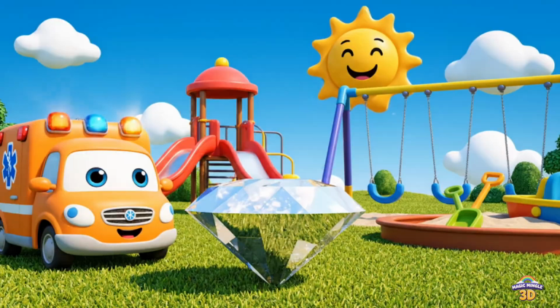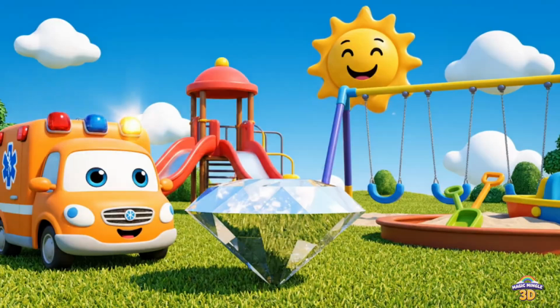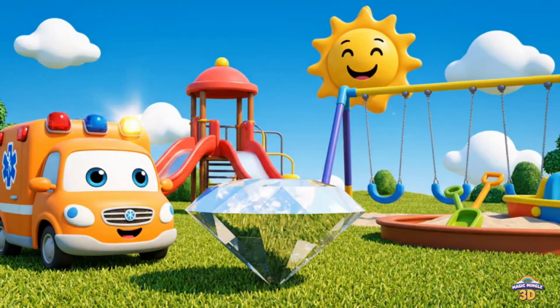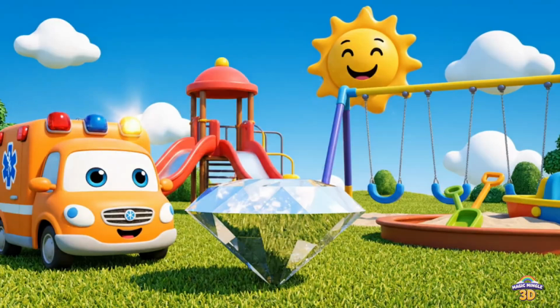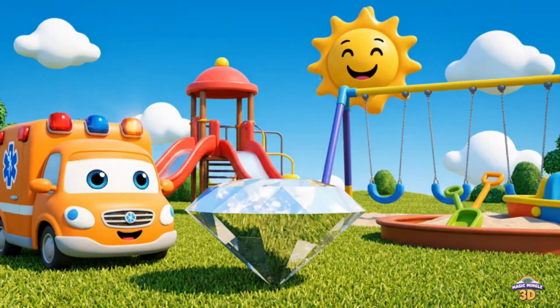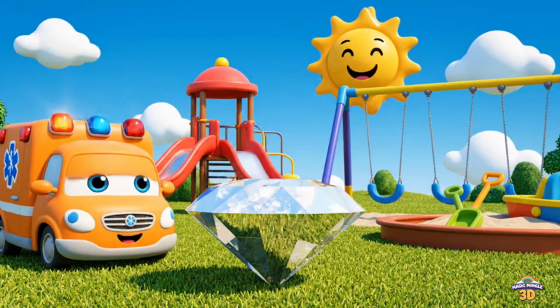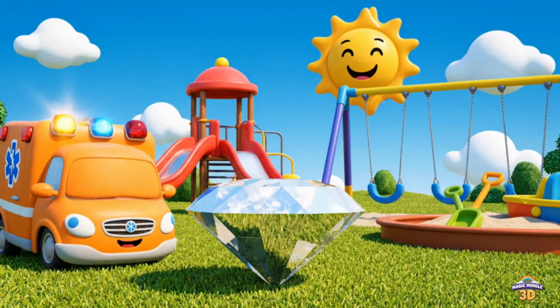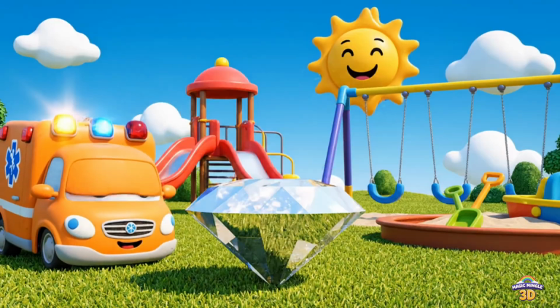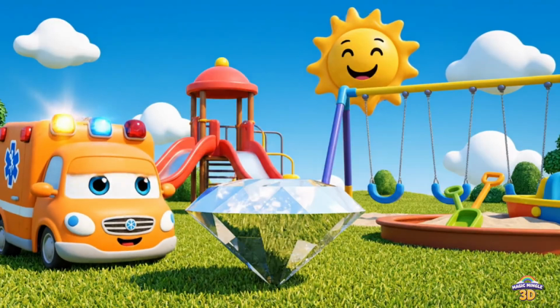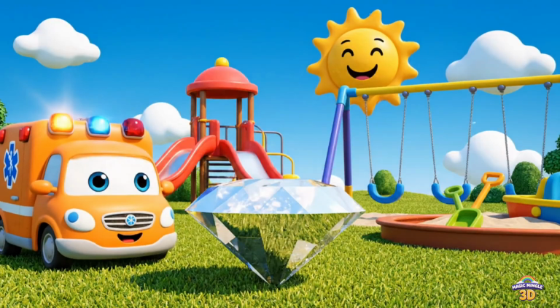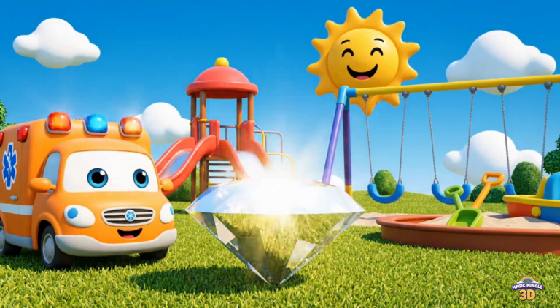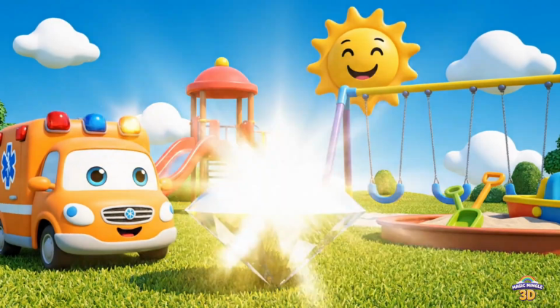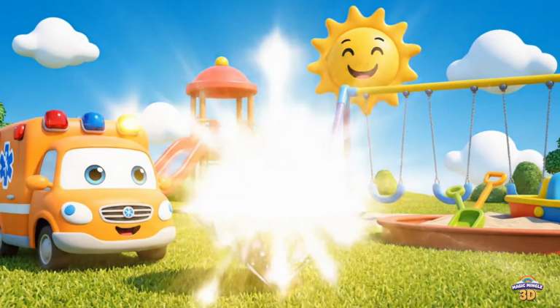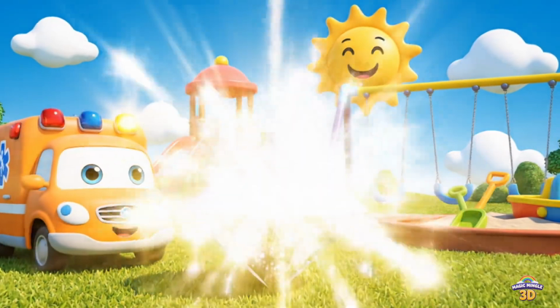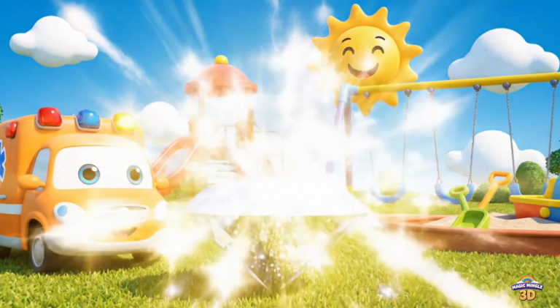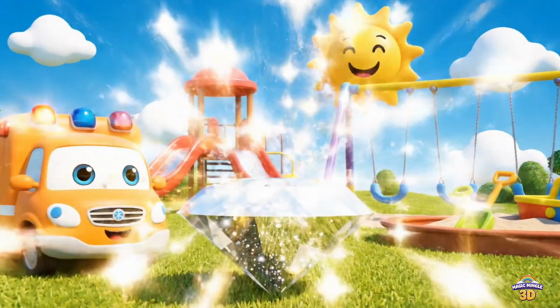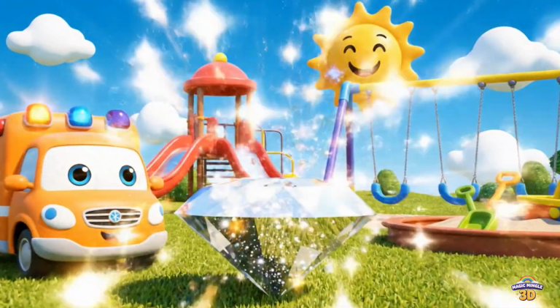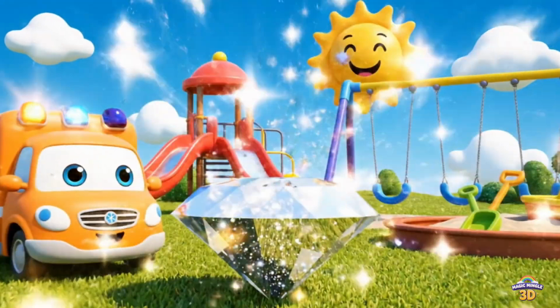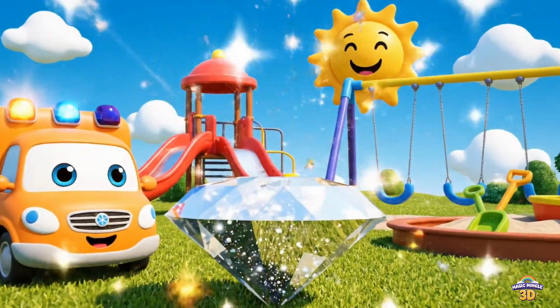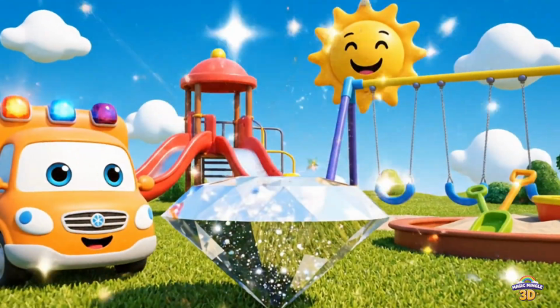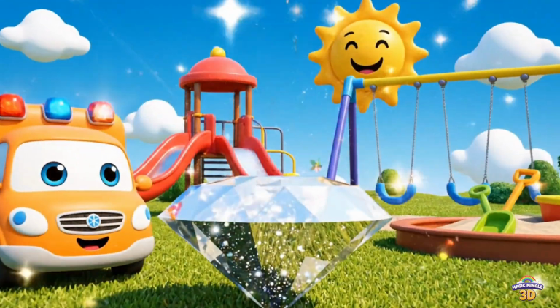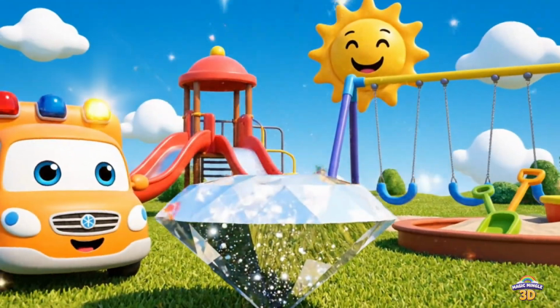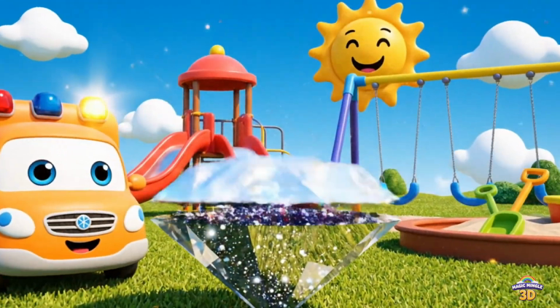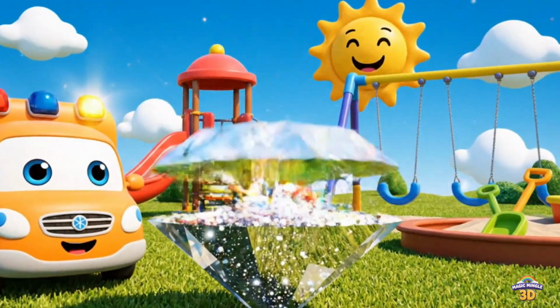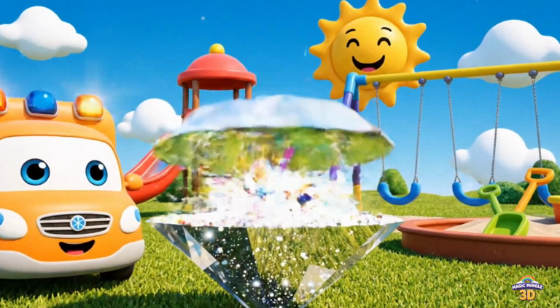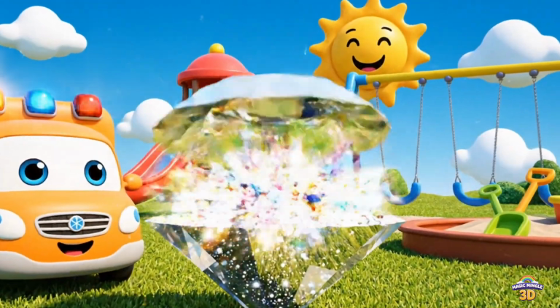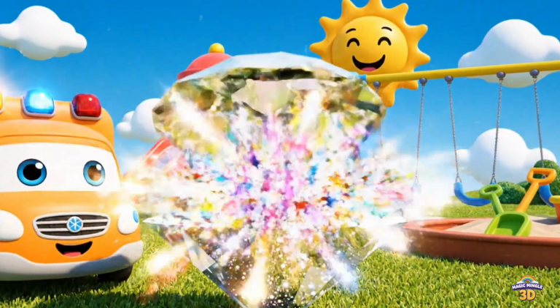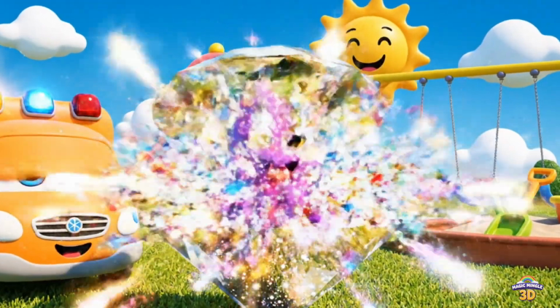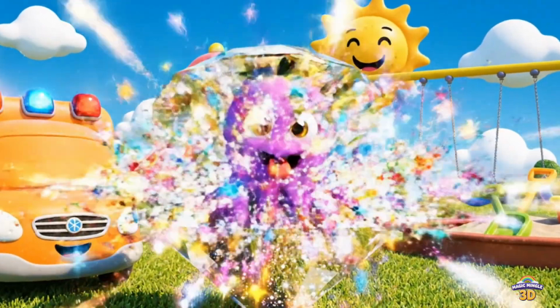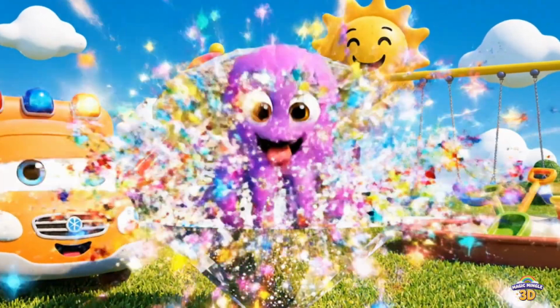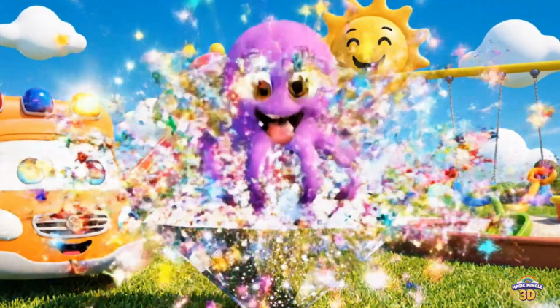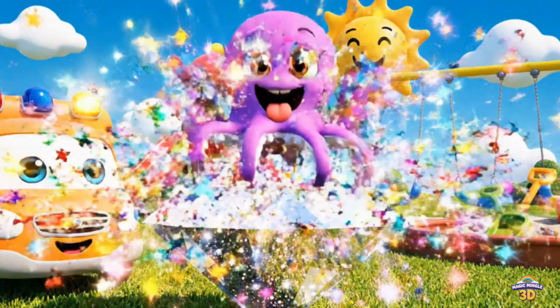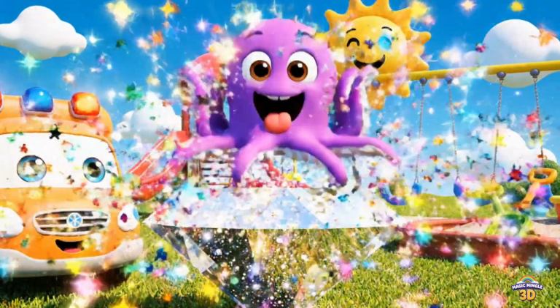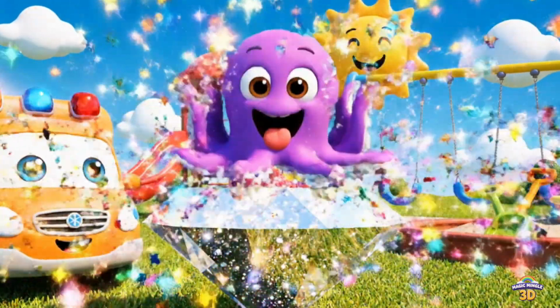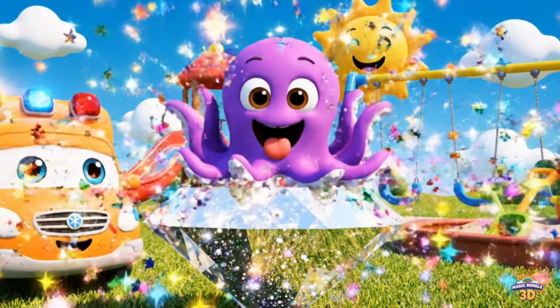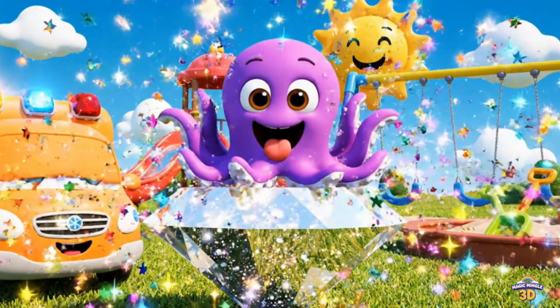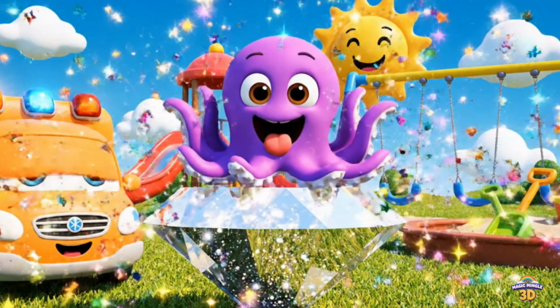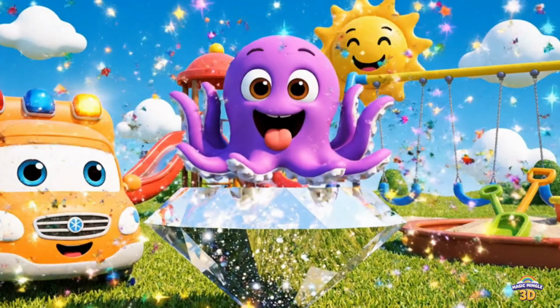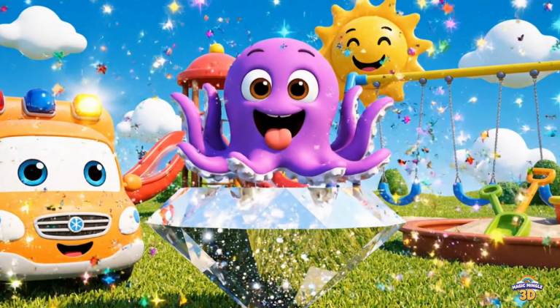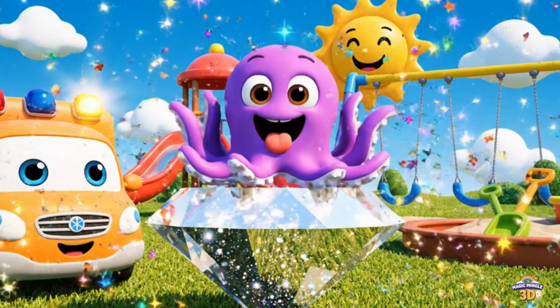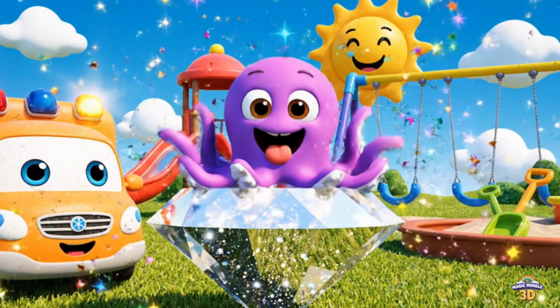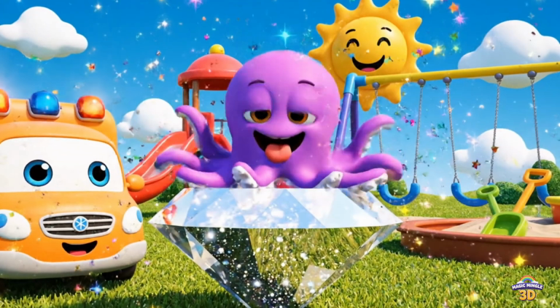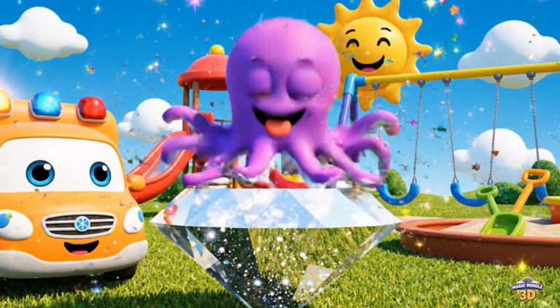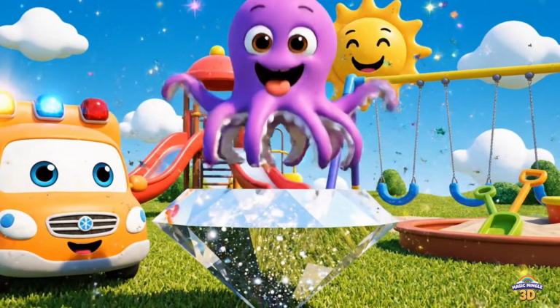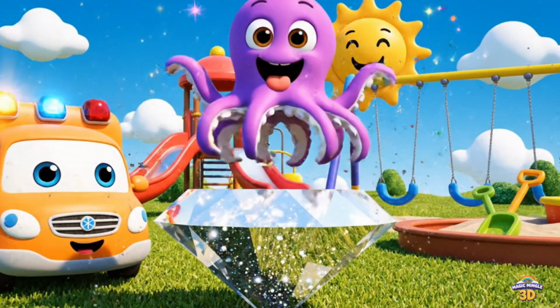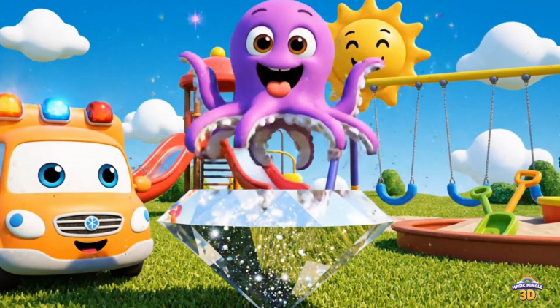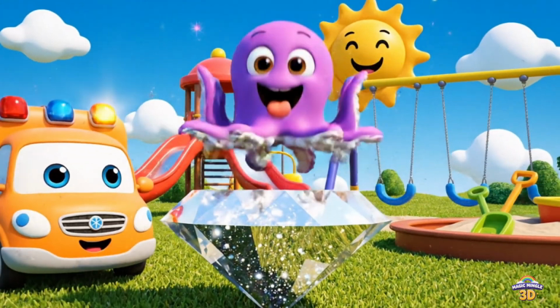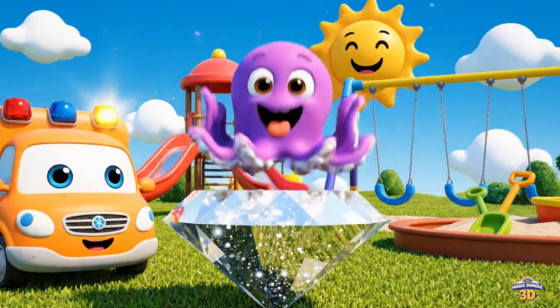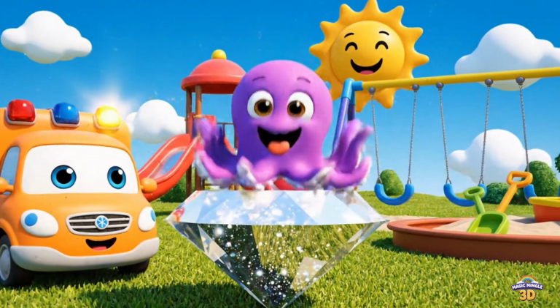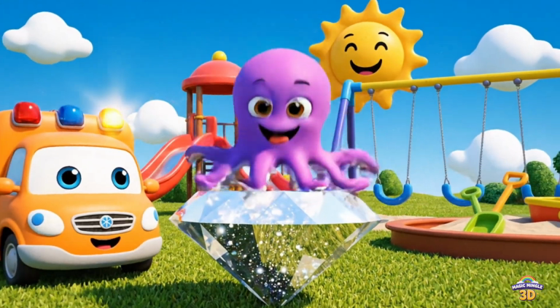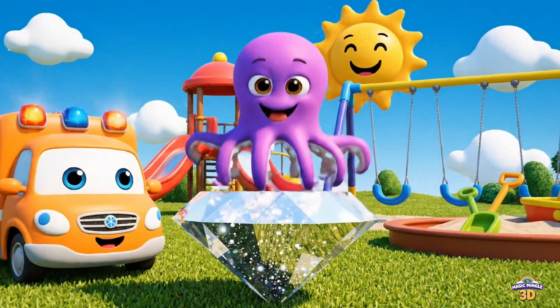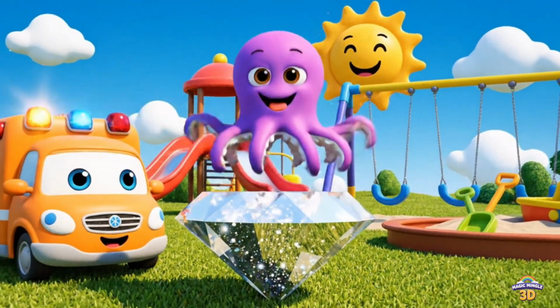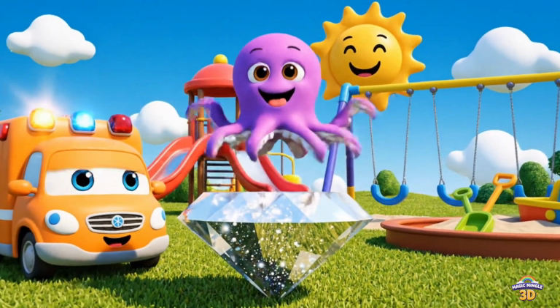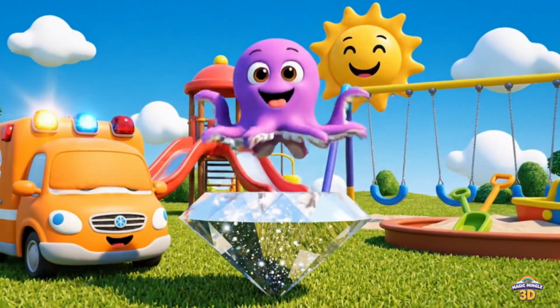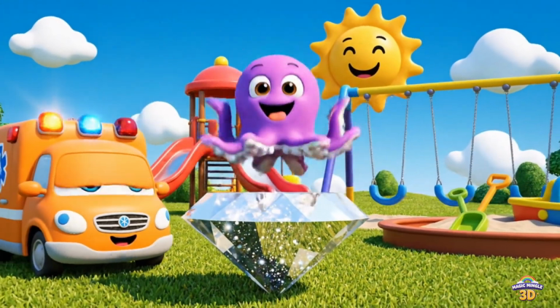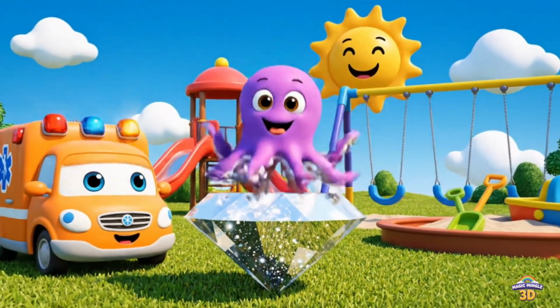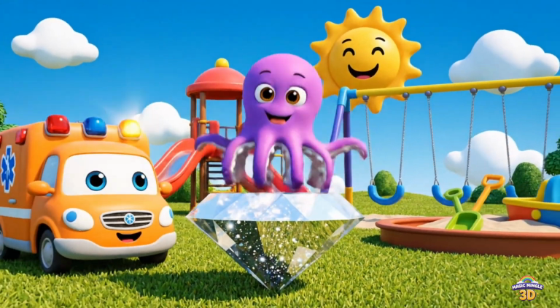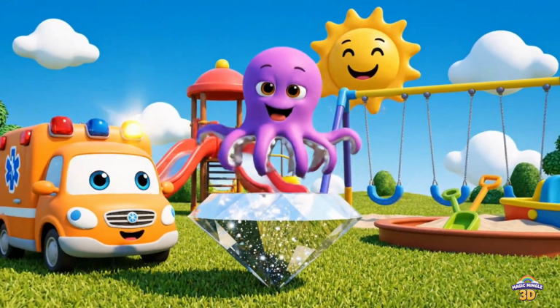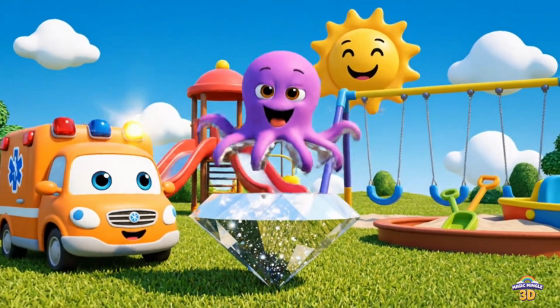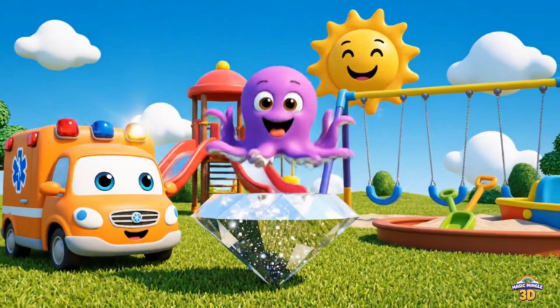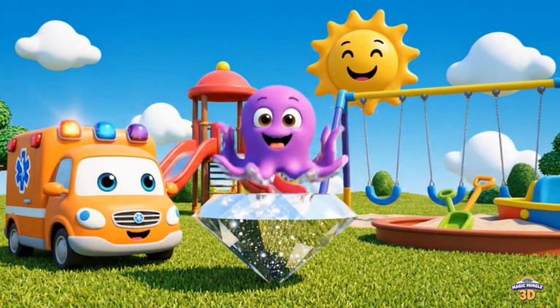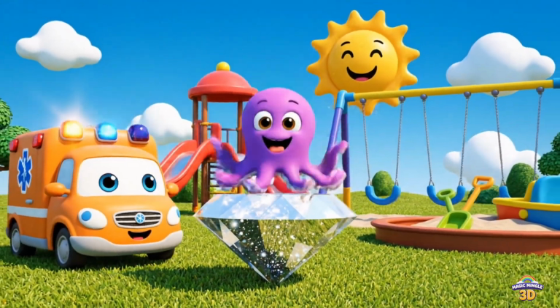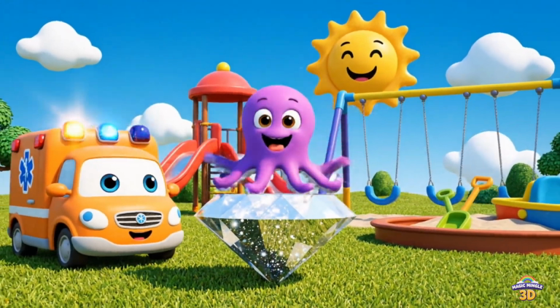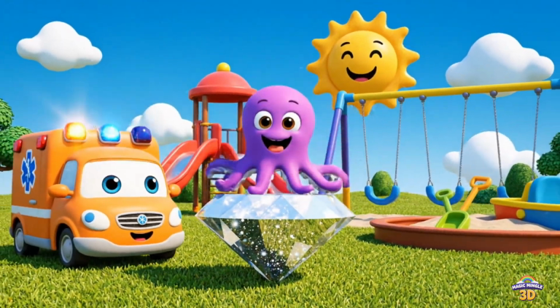This is a diamond. Look, an octopus. Diamond. Ambulance. Octopus.